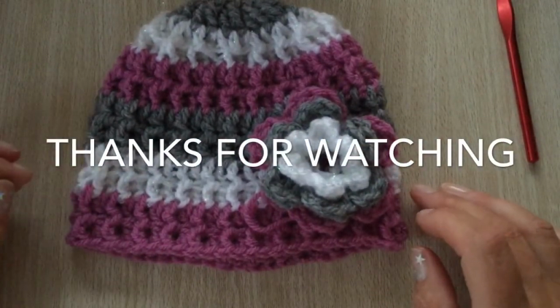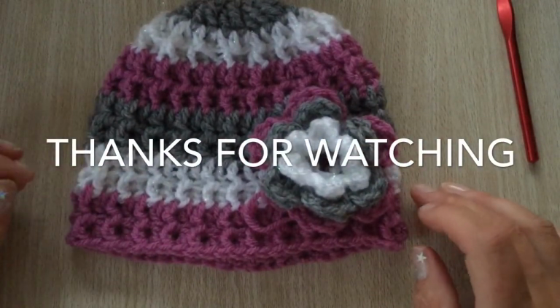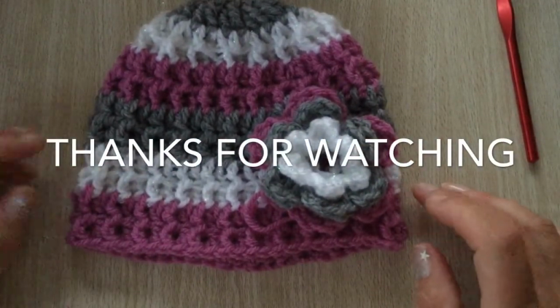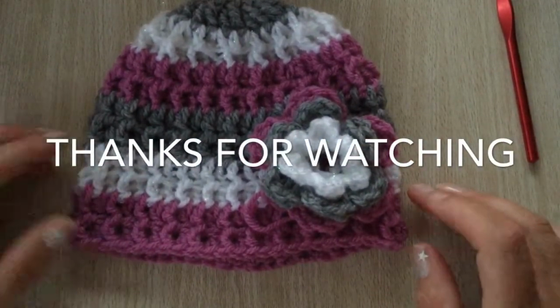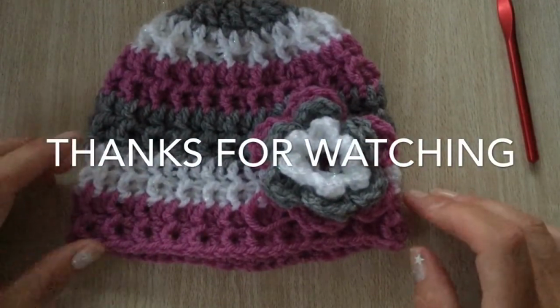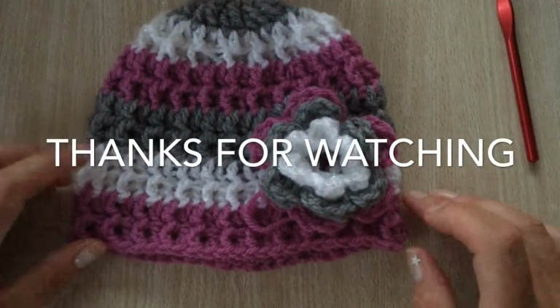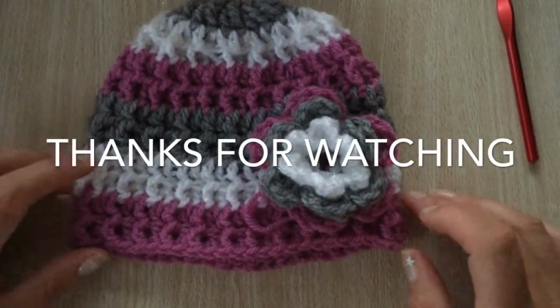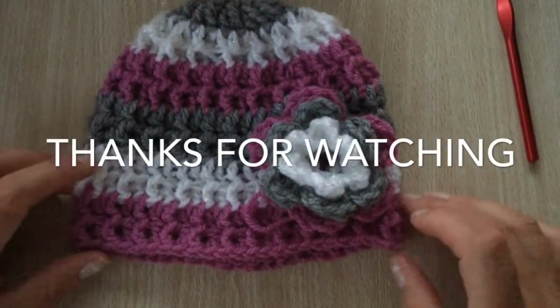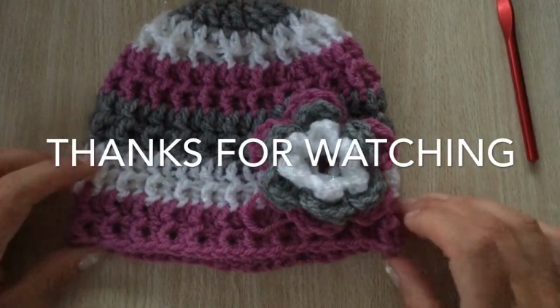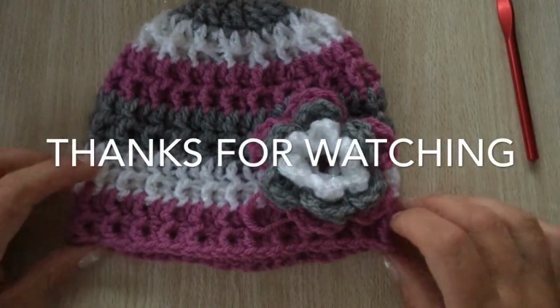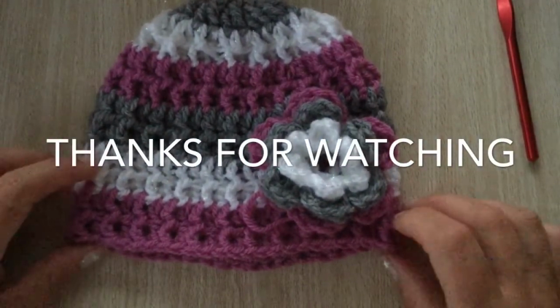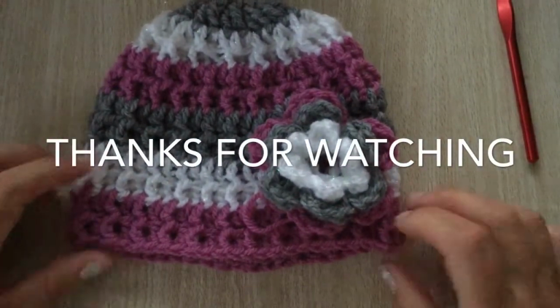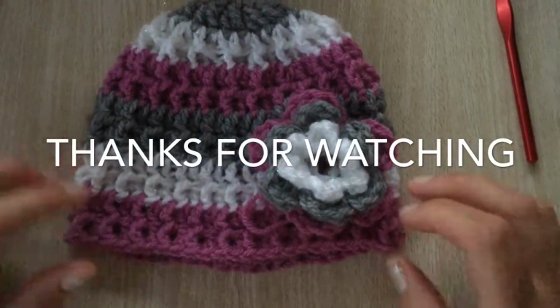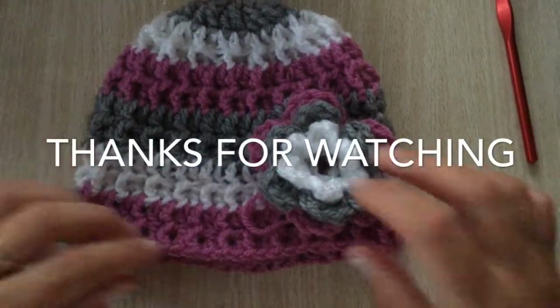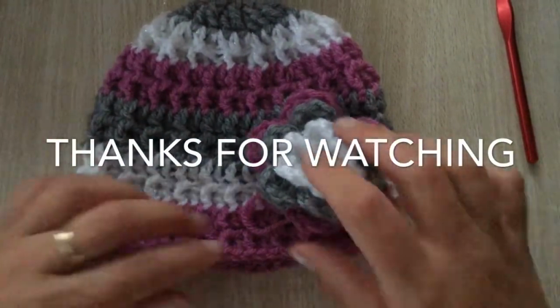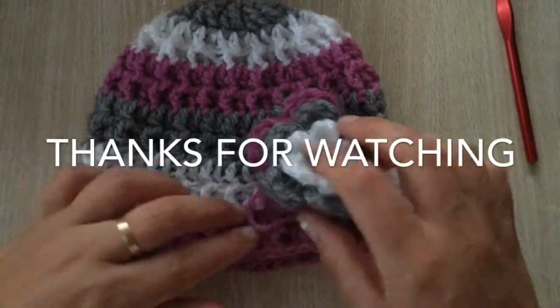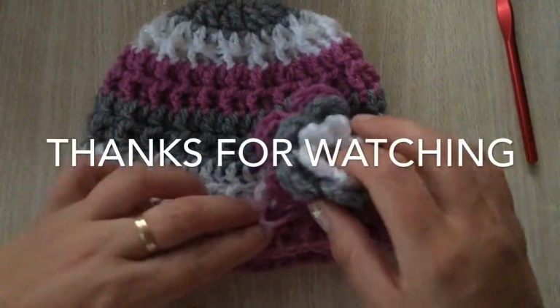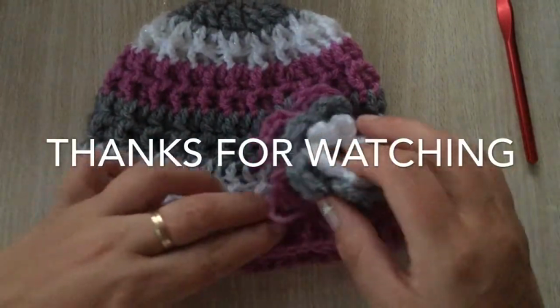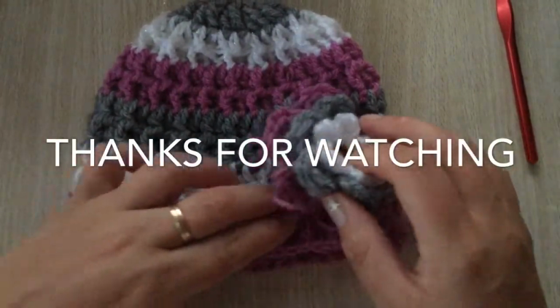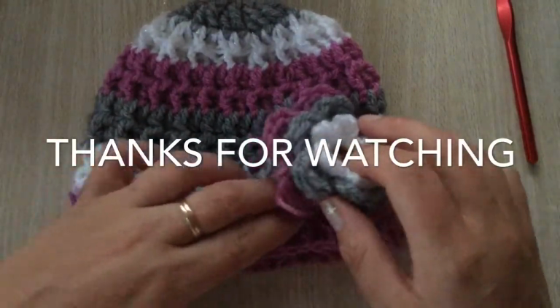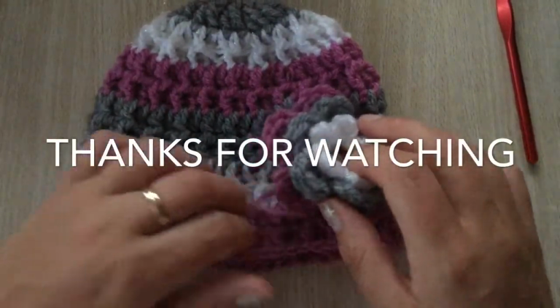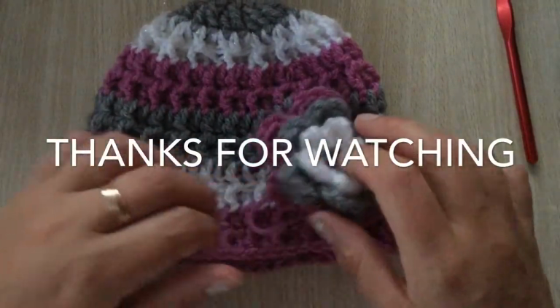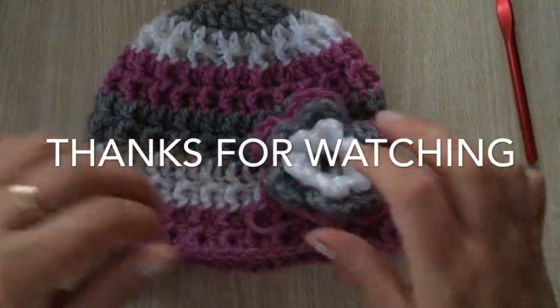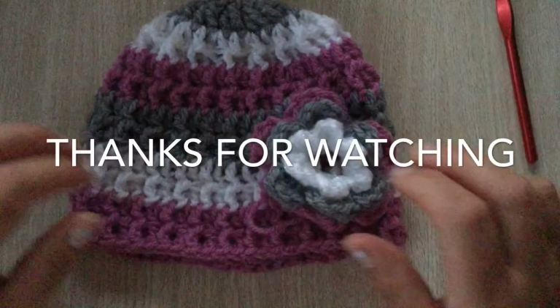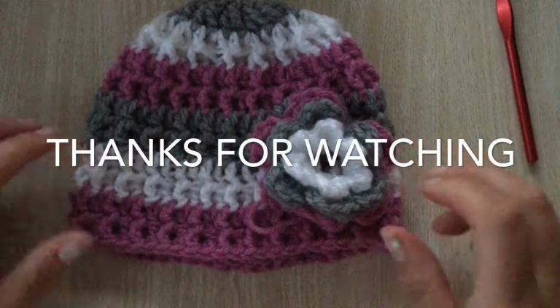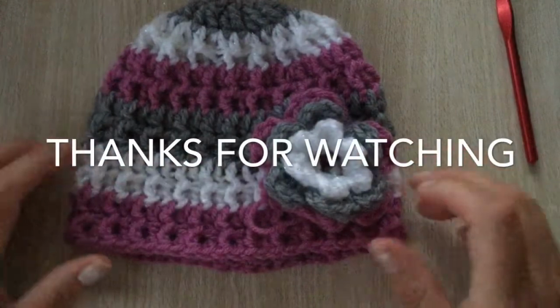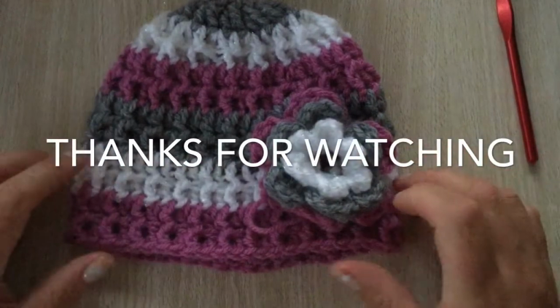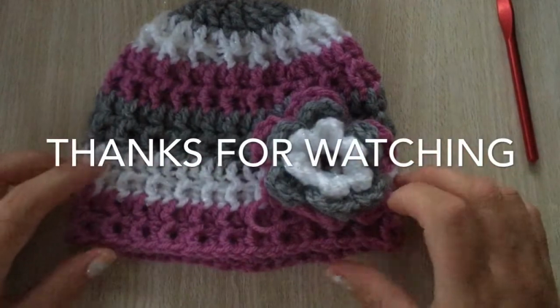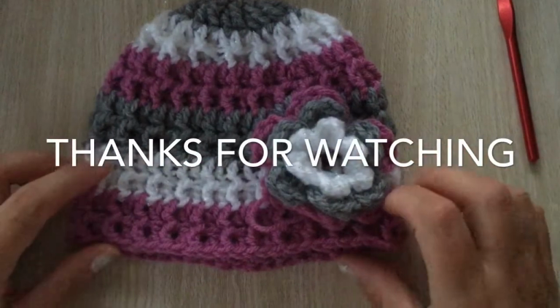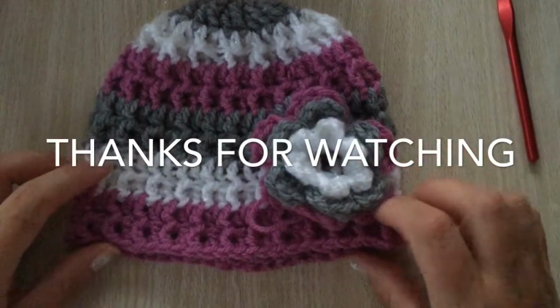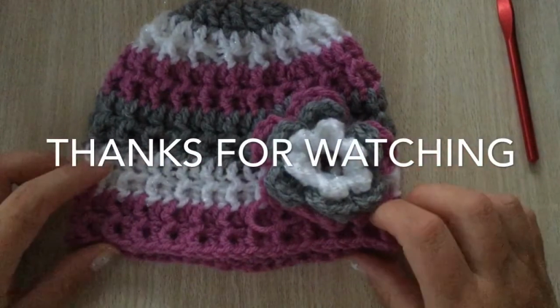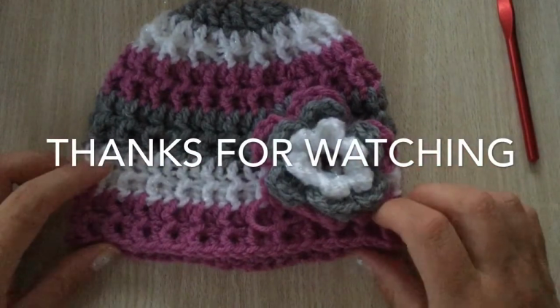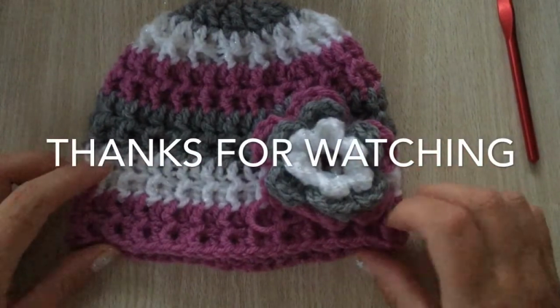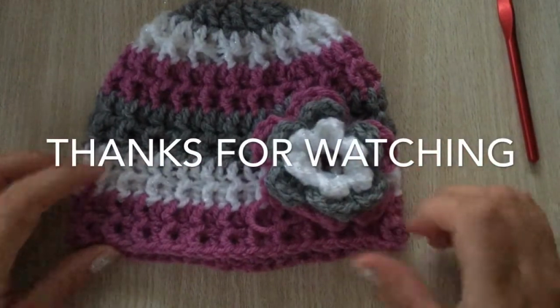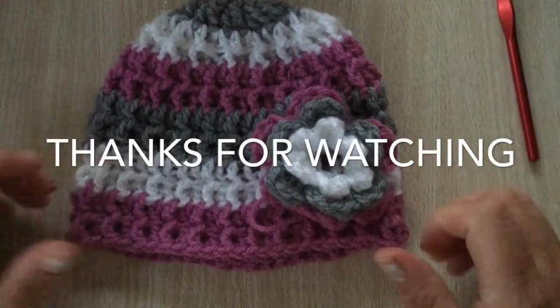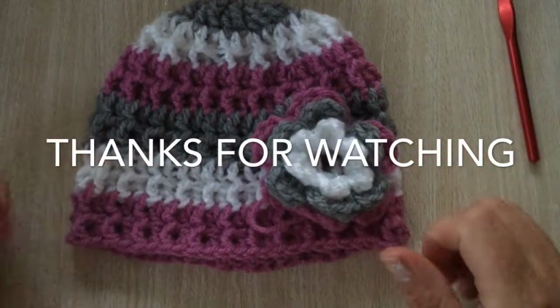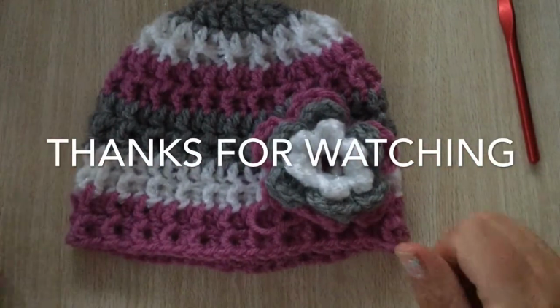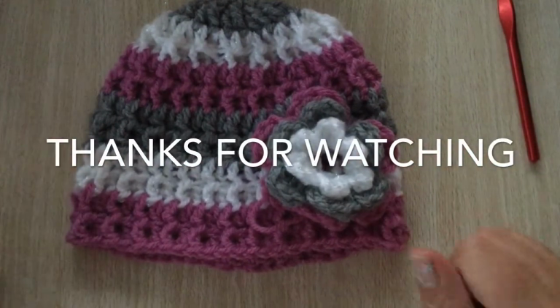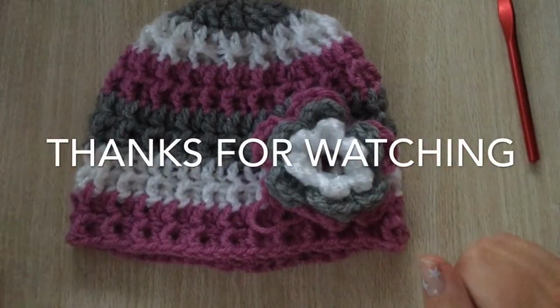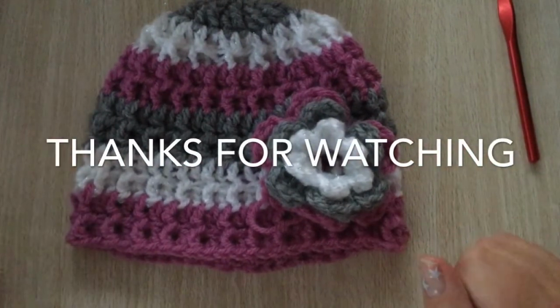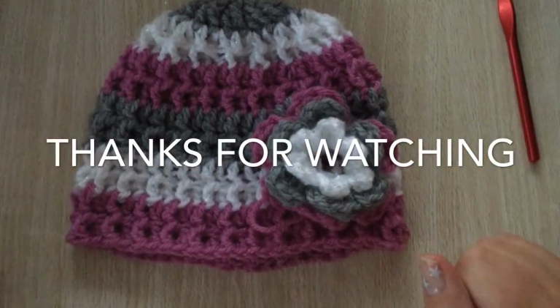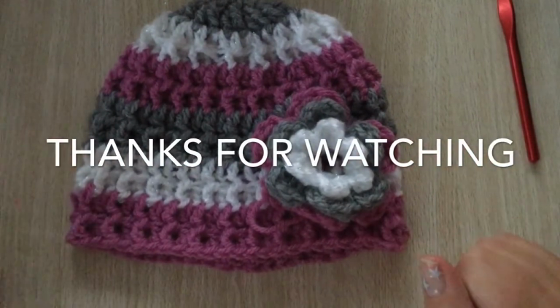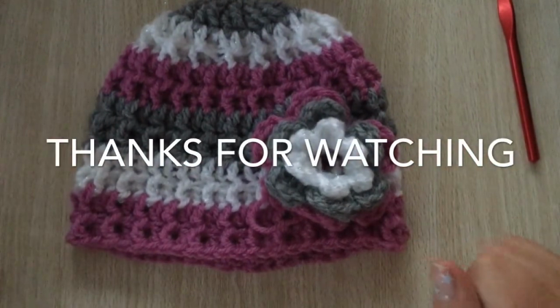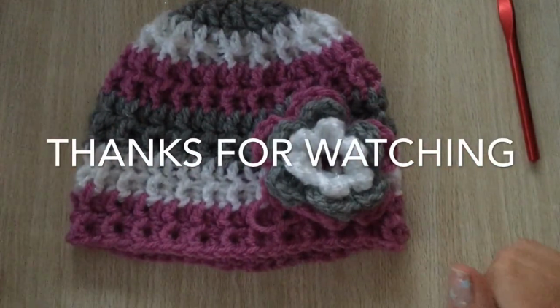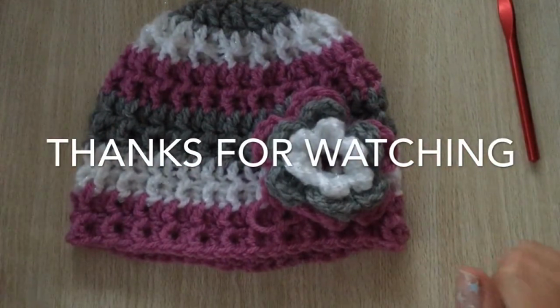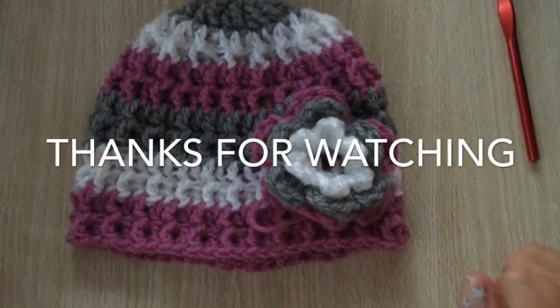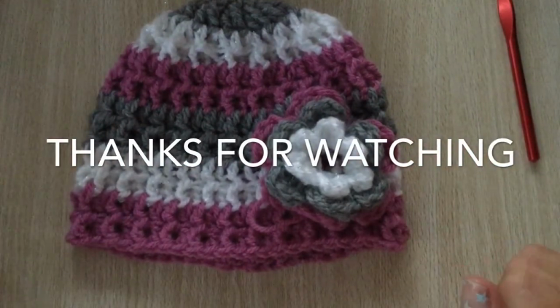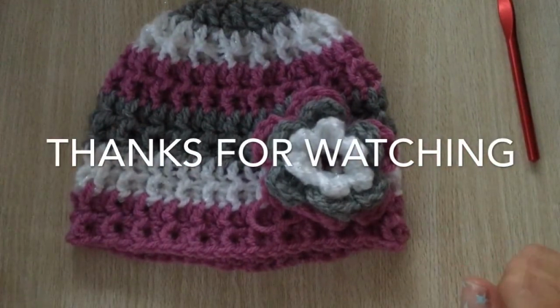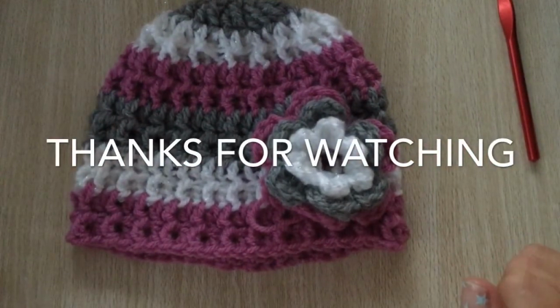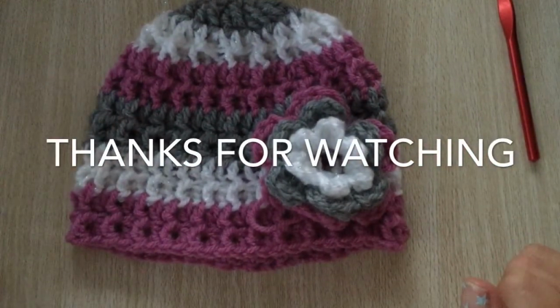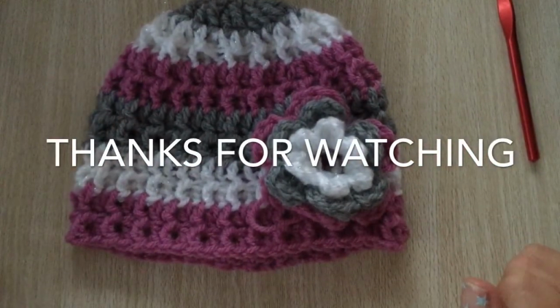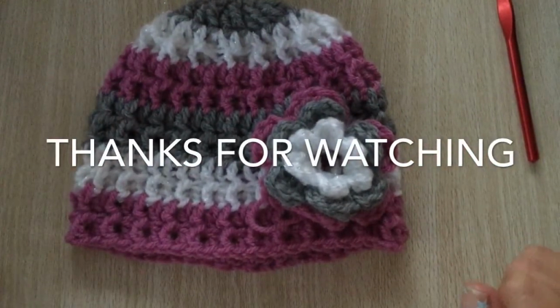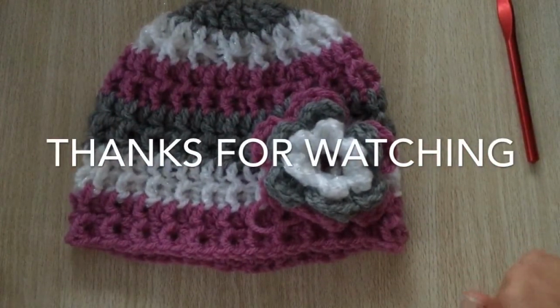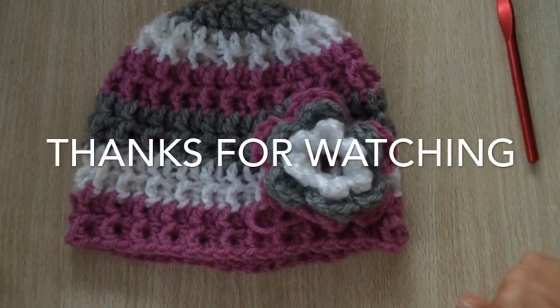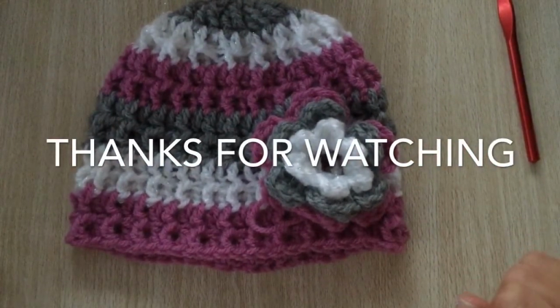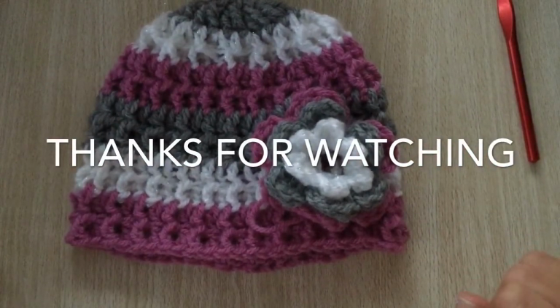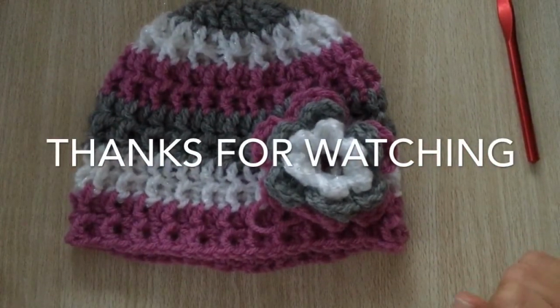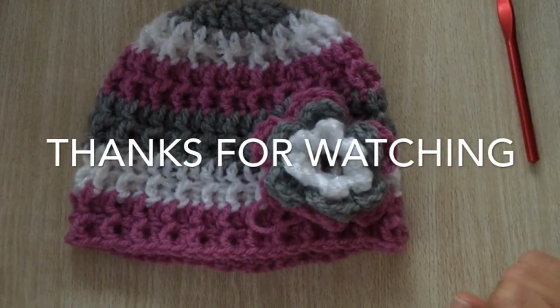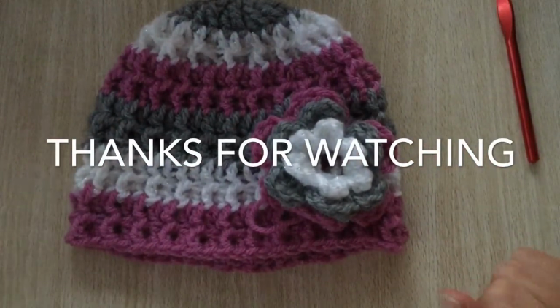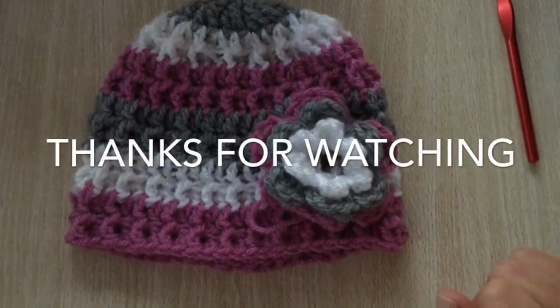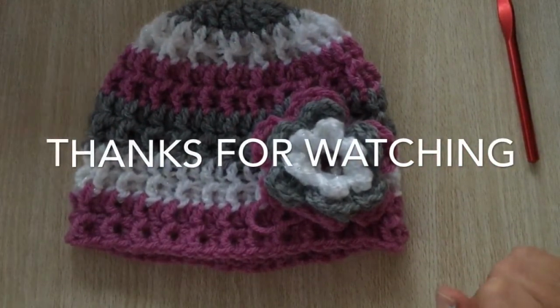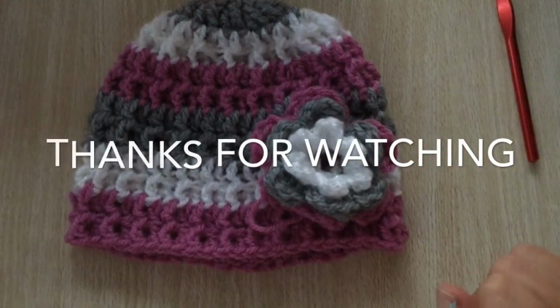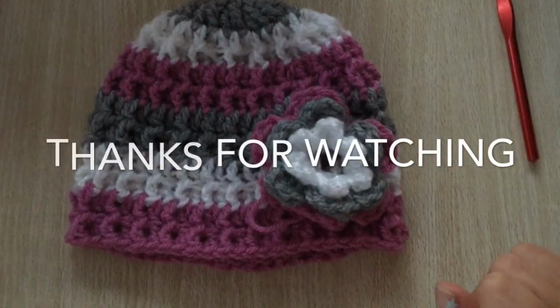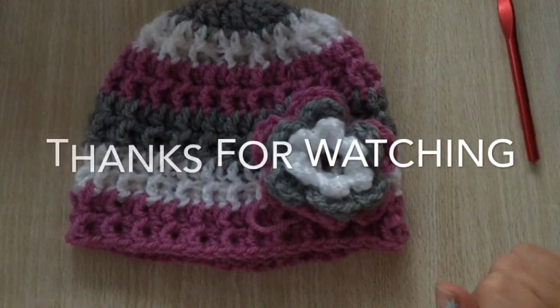Thanks for watching and I would really appreciate it if you gave me a thumbs up and subscribed. Thank you, bye!